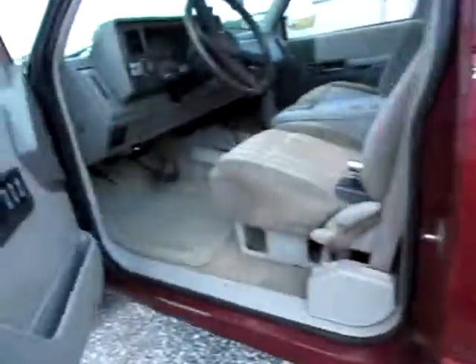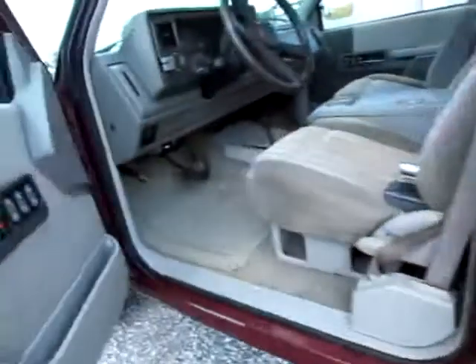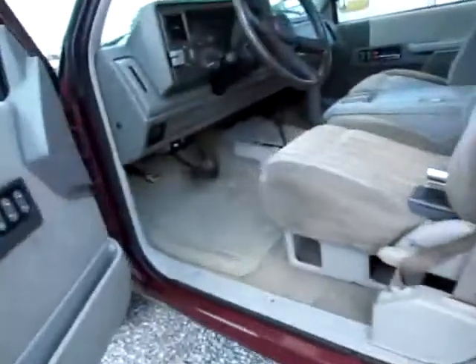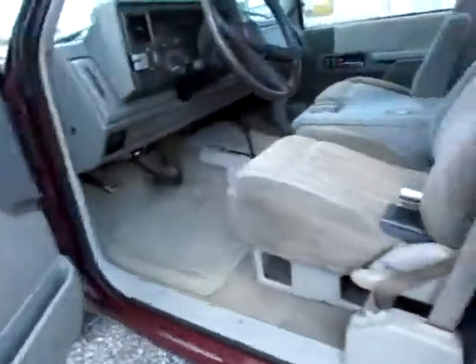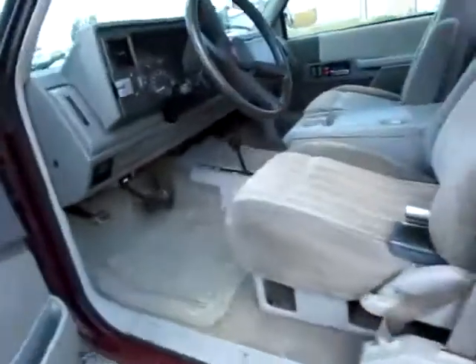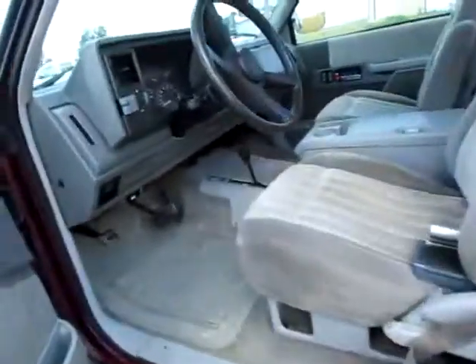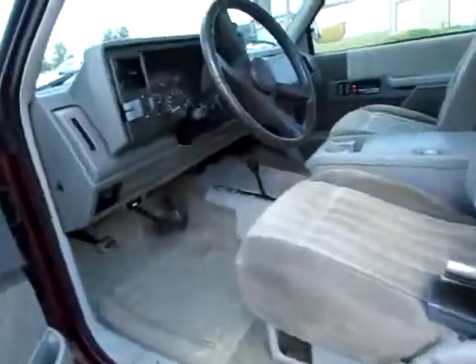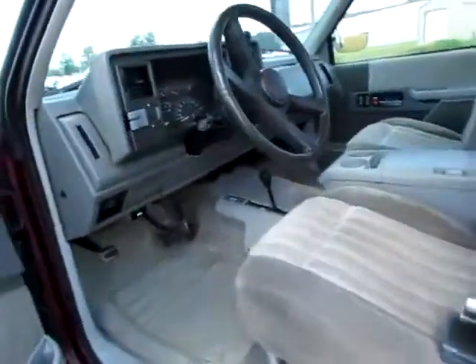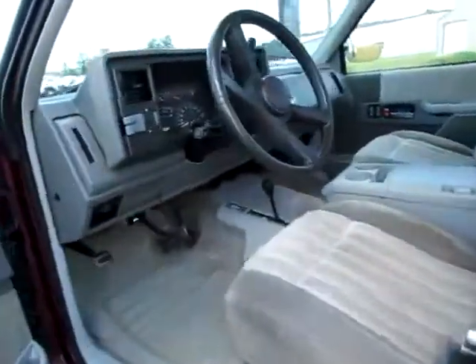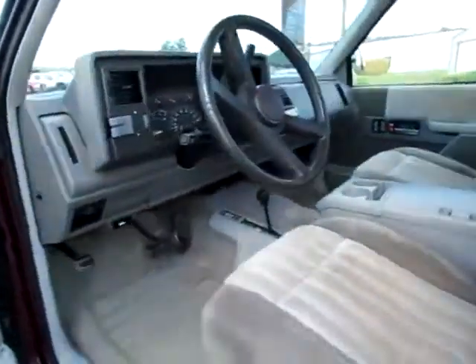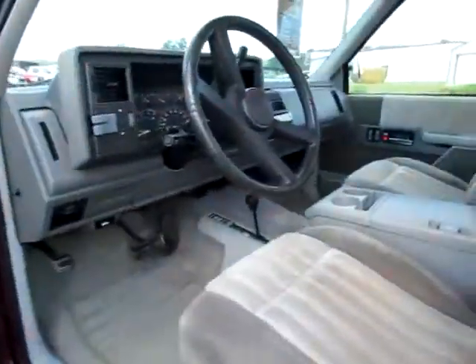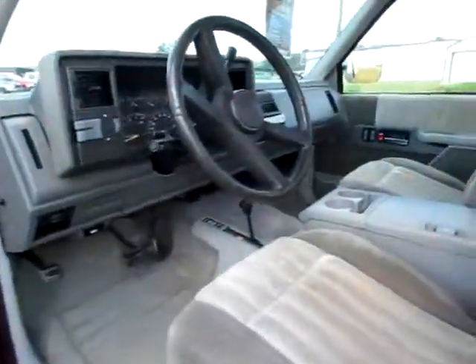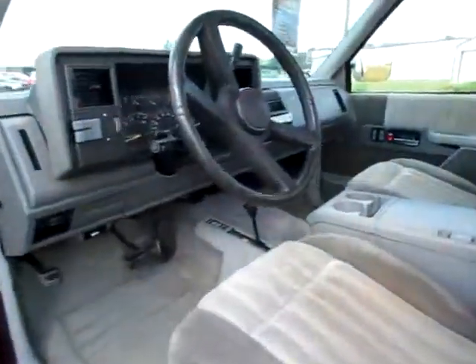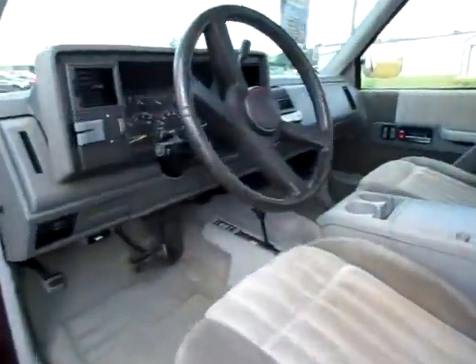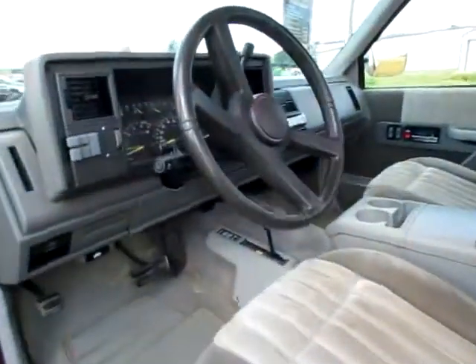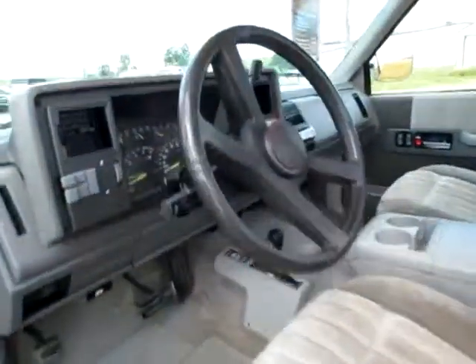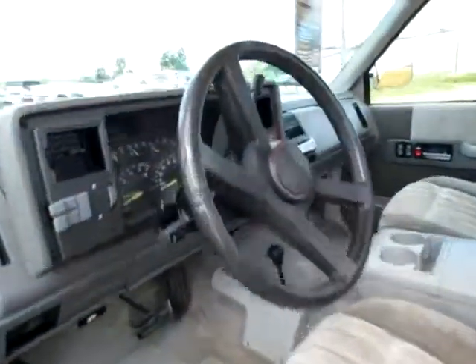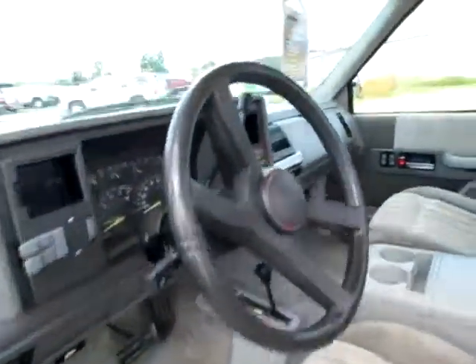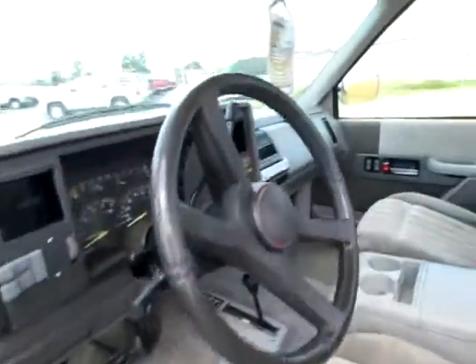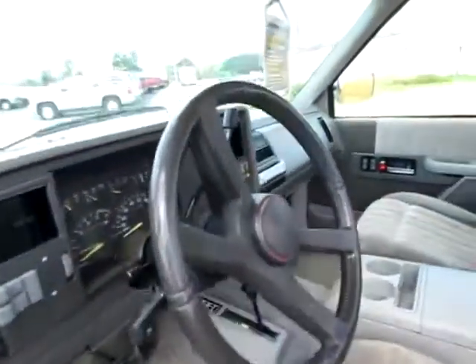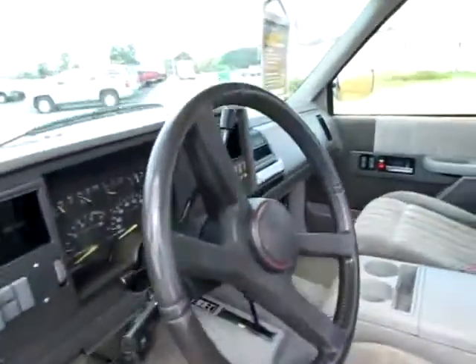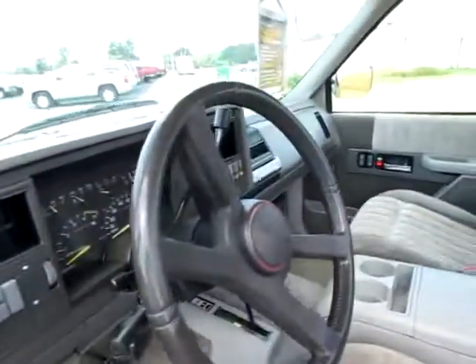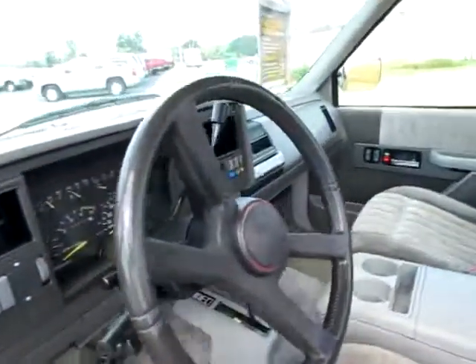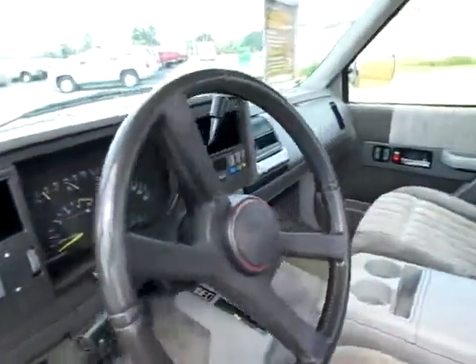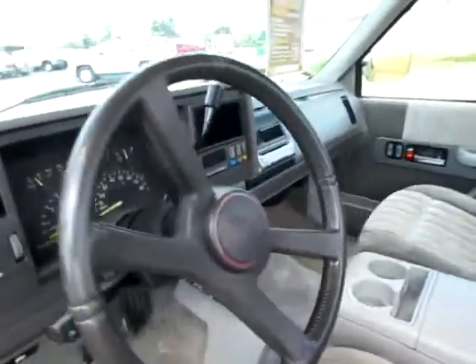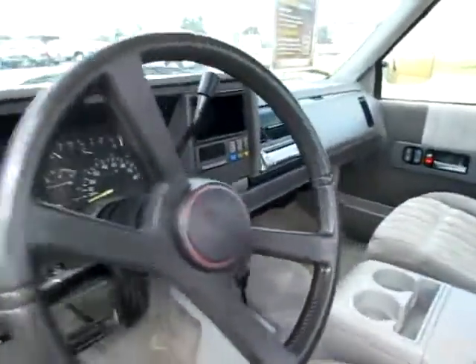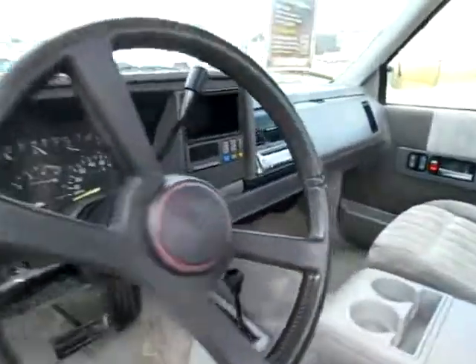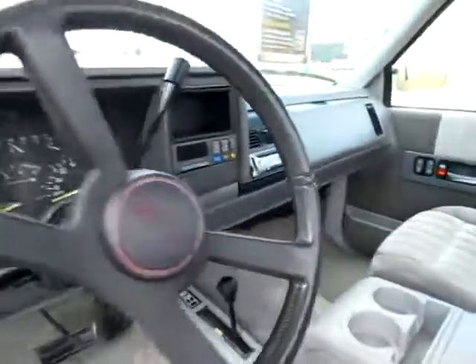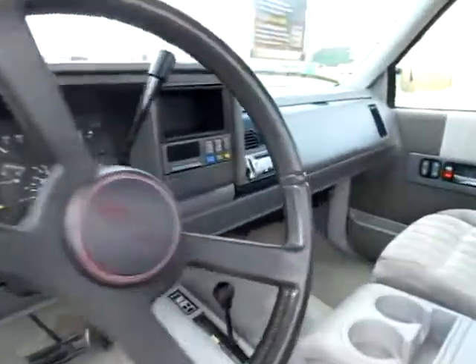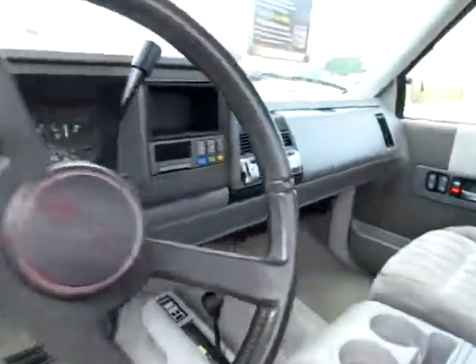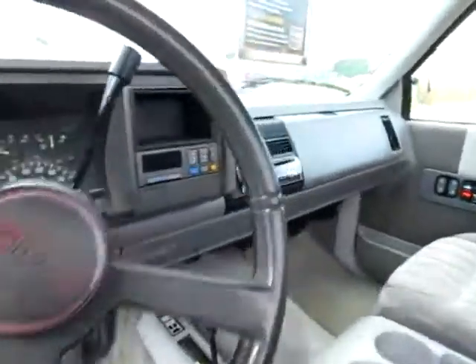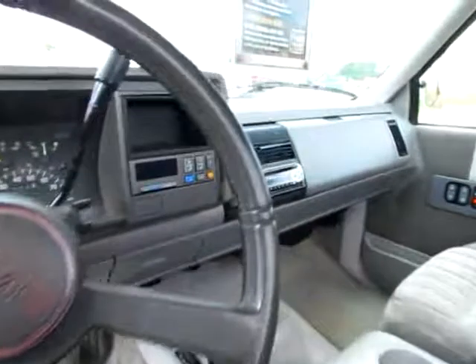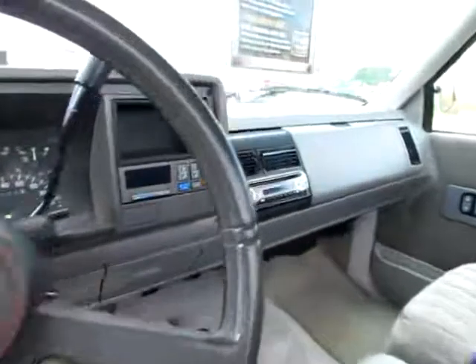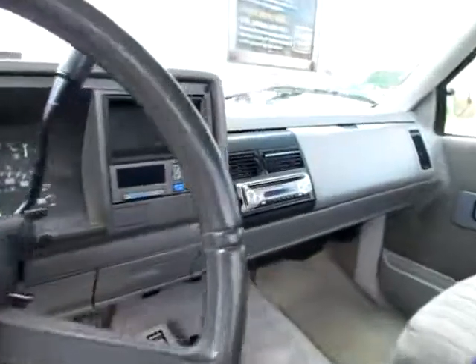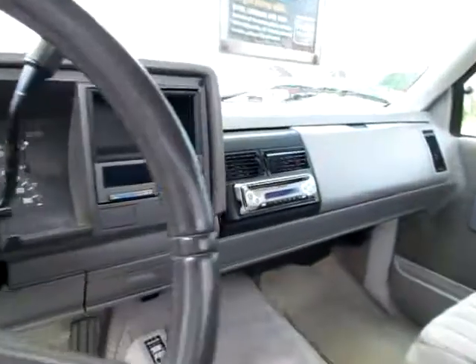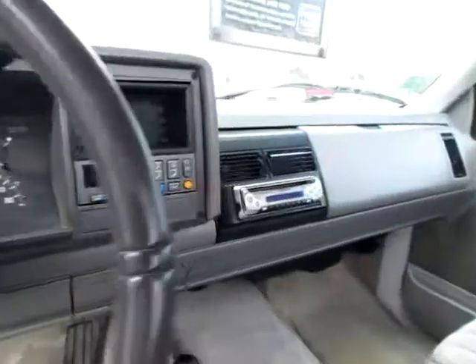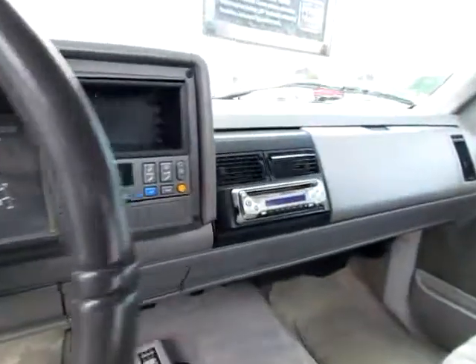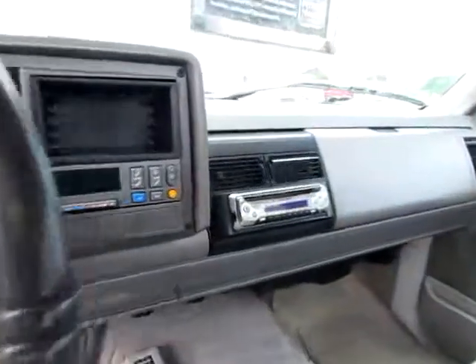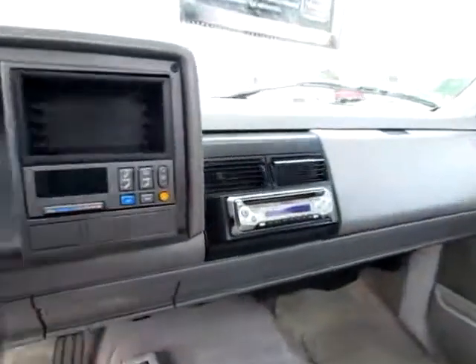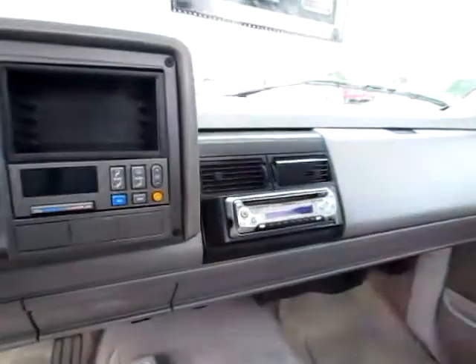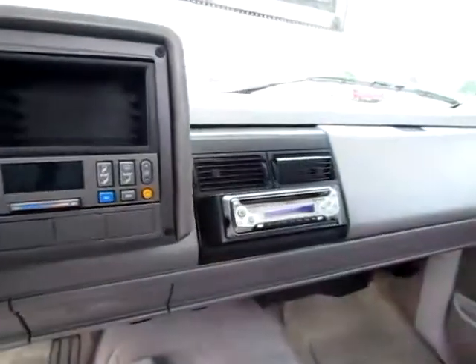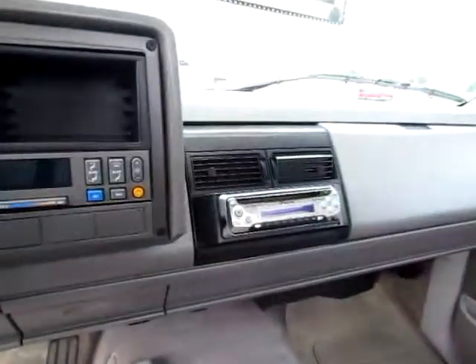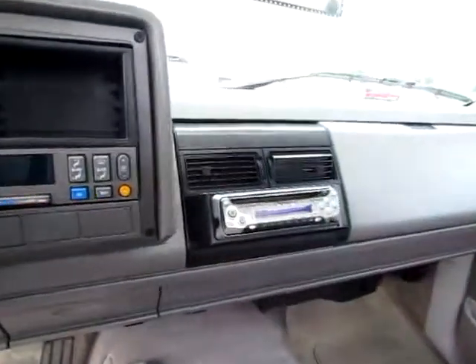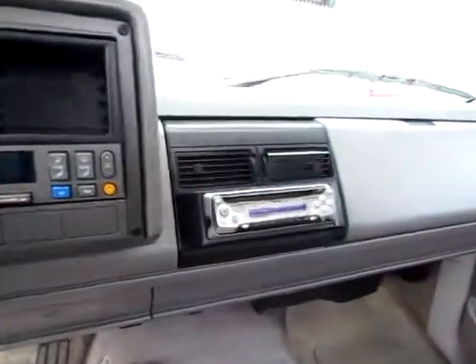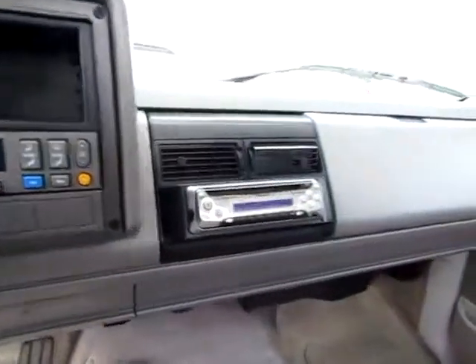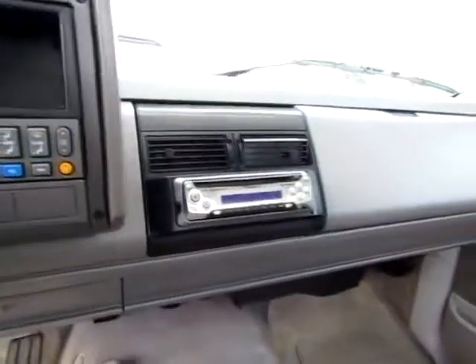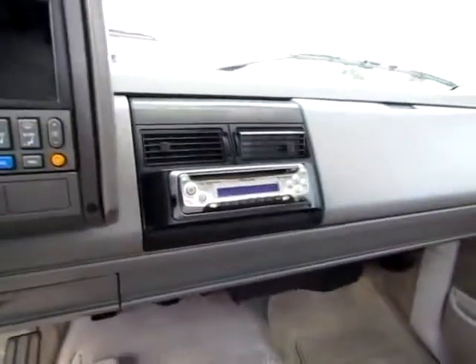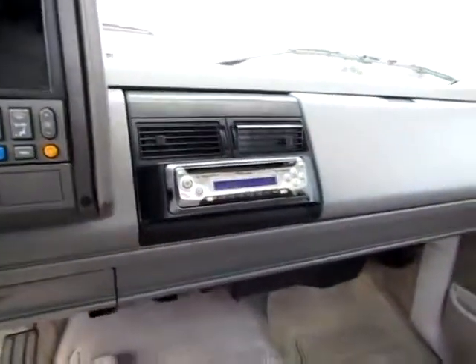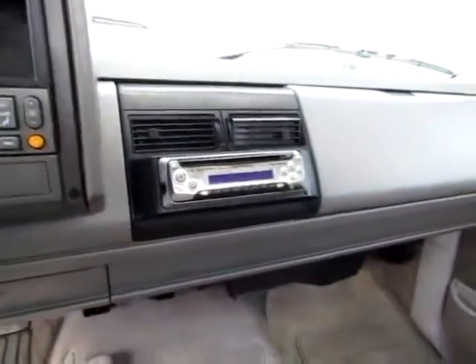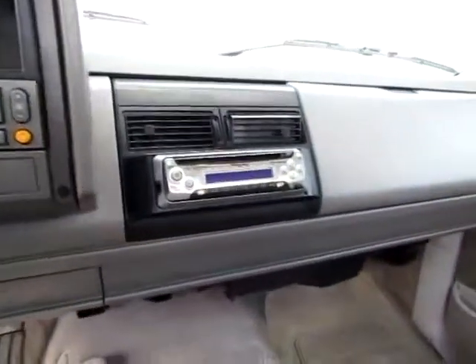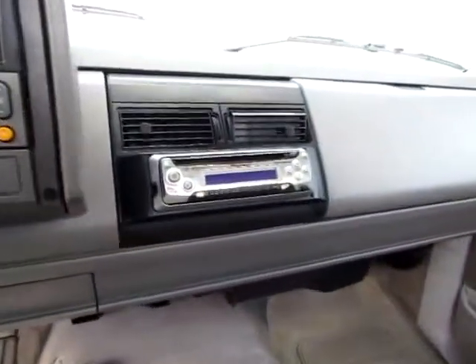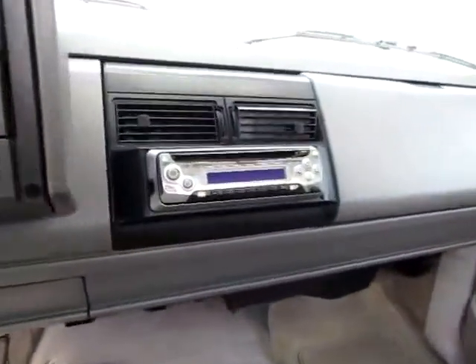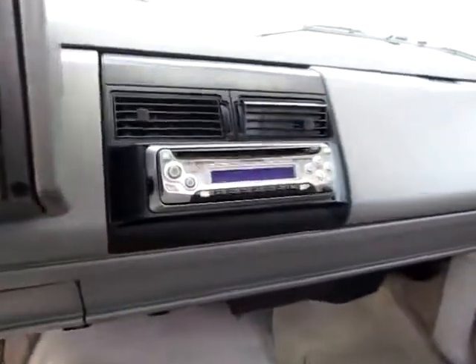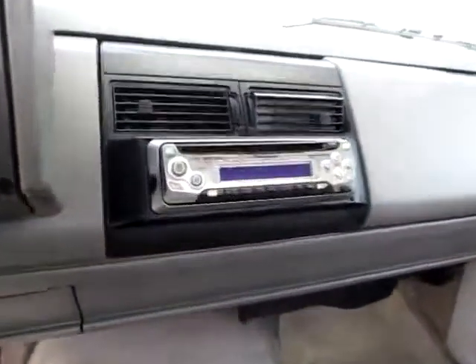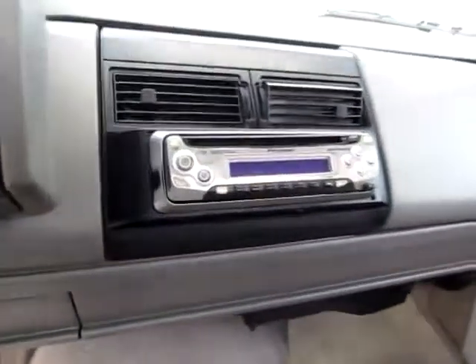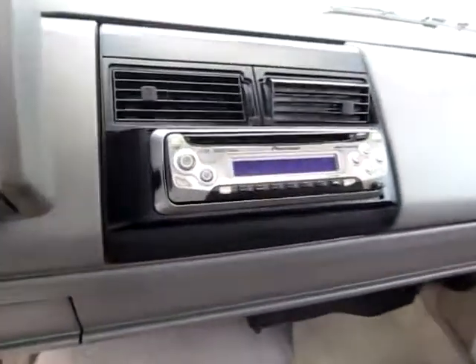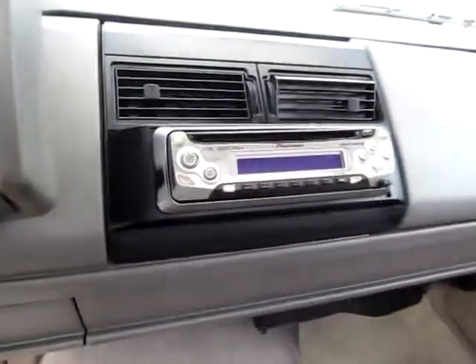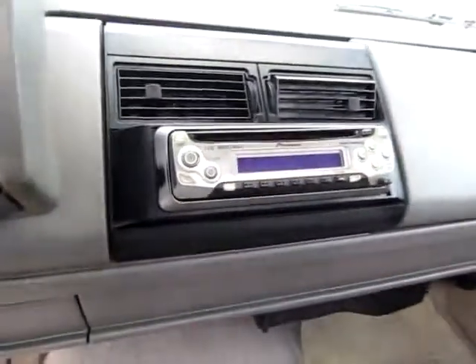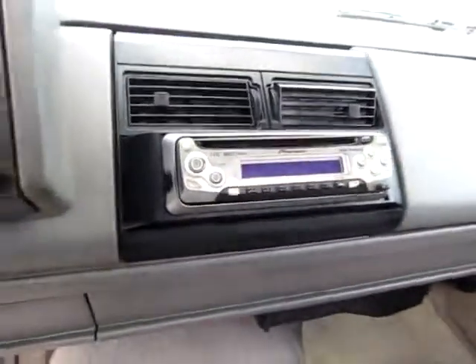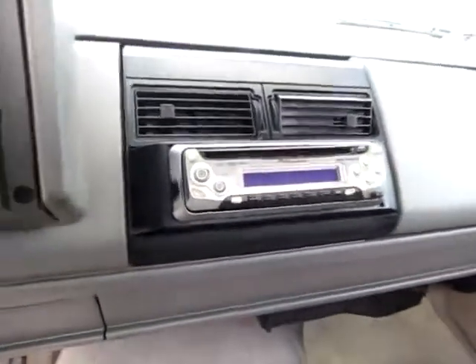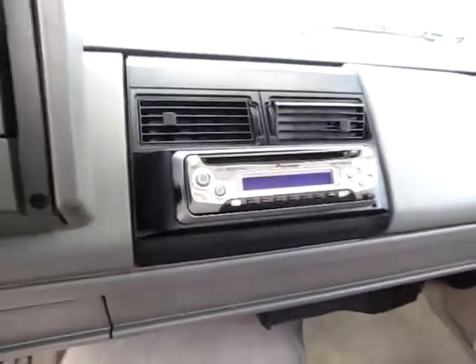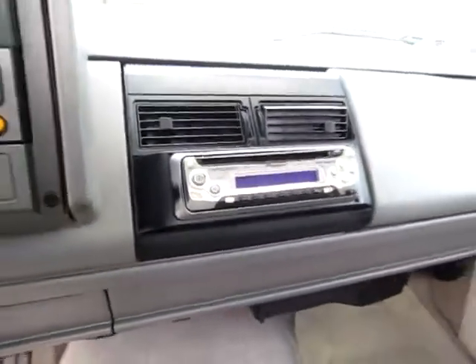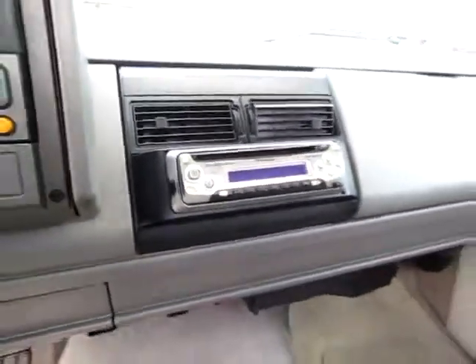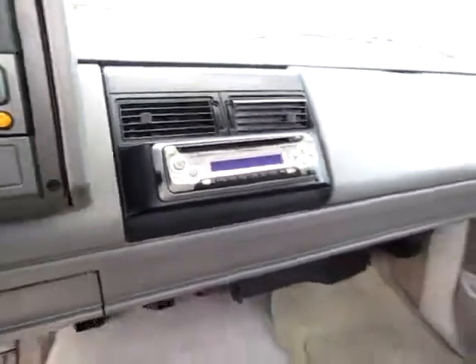Let's have a look around this side. Driver's seat, complete with a radio and CD player.